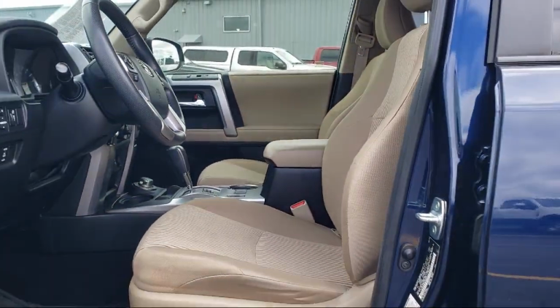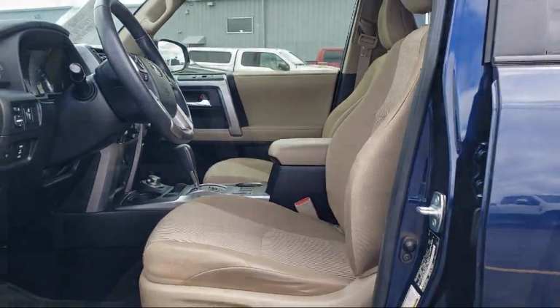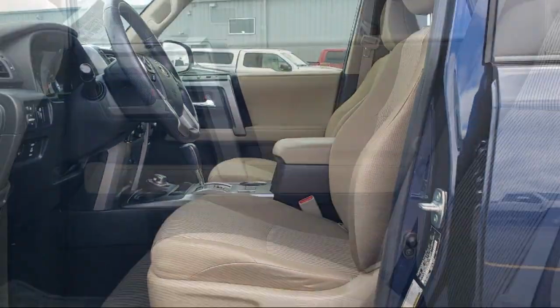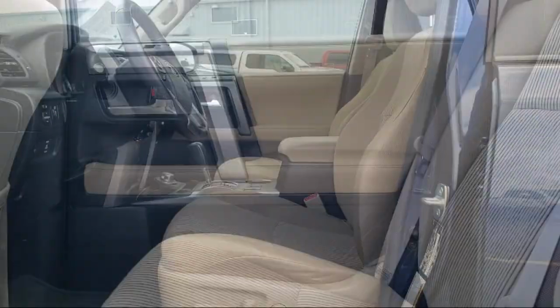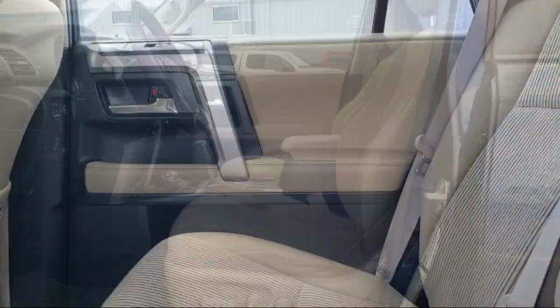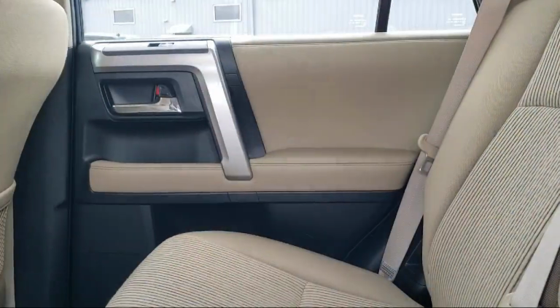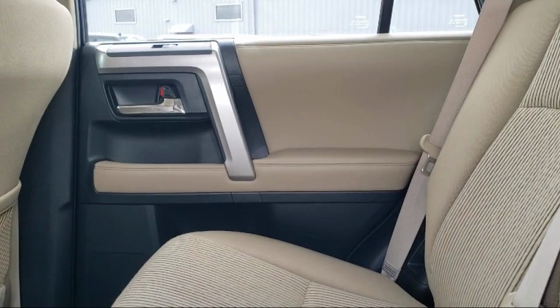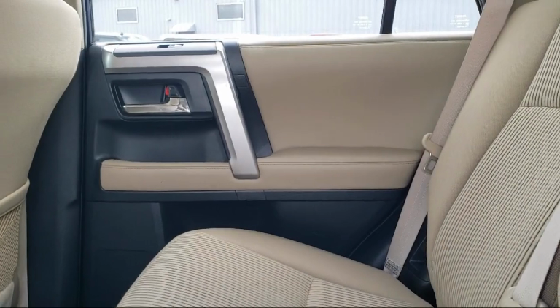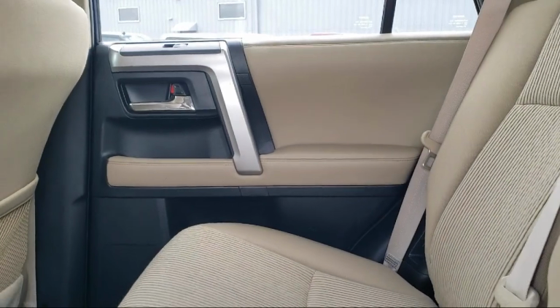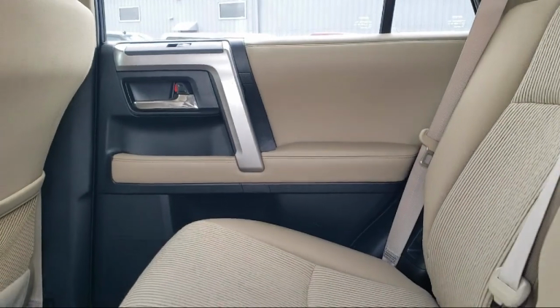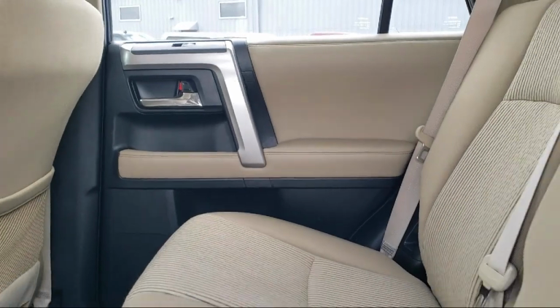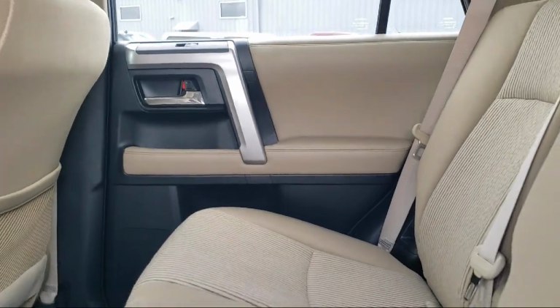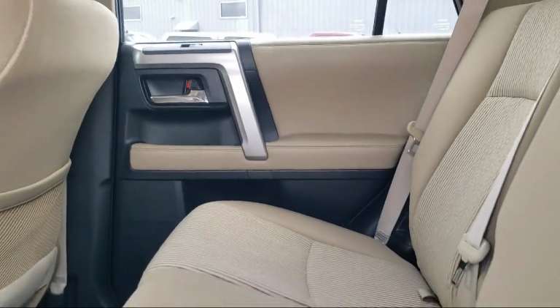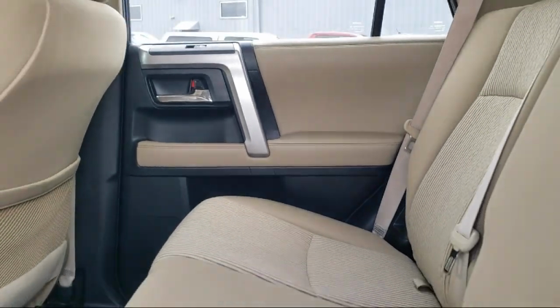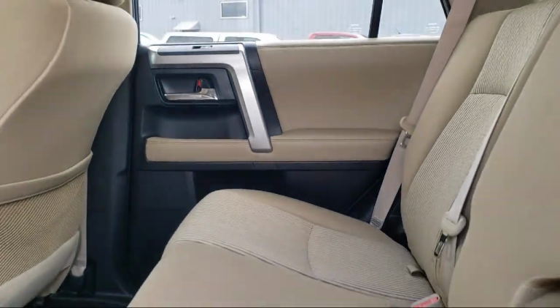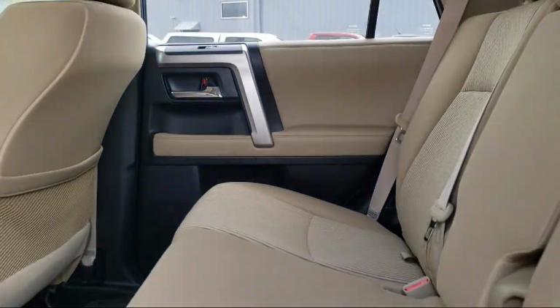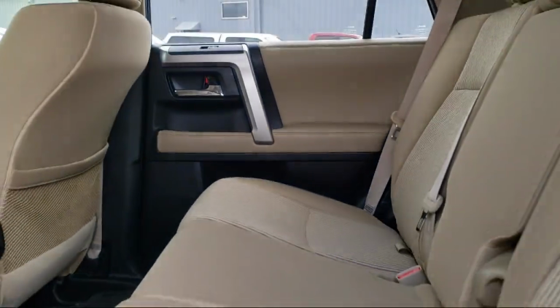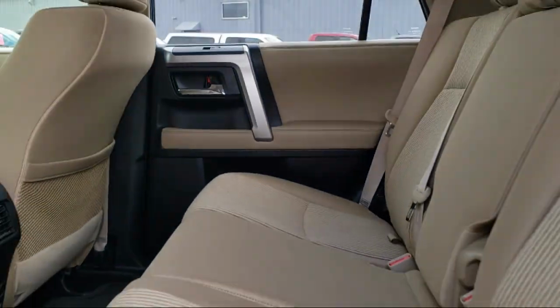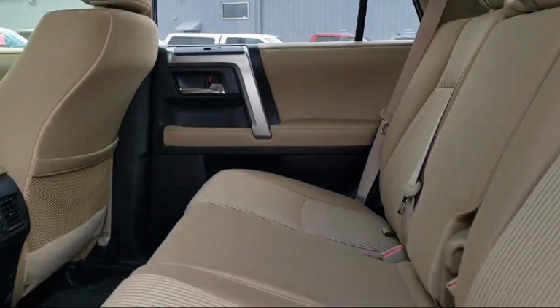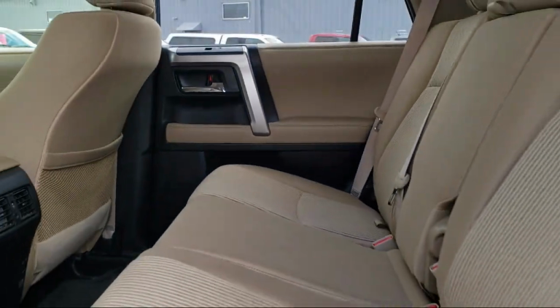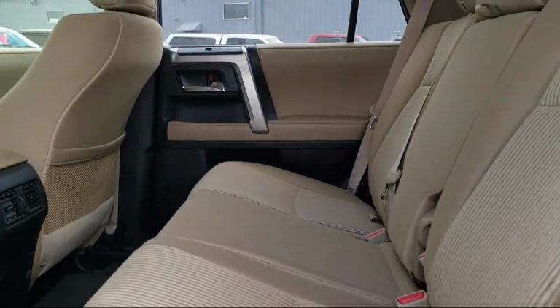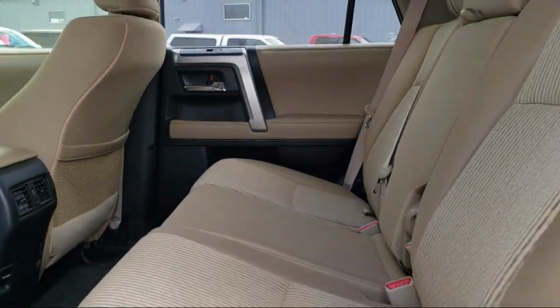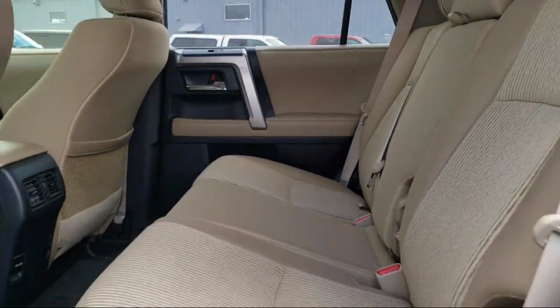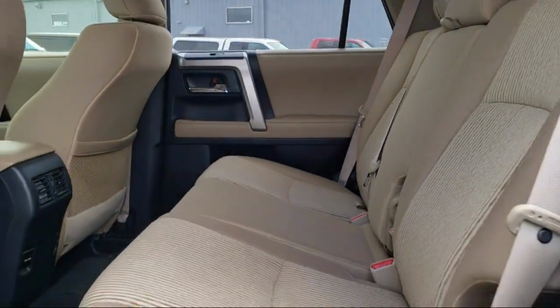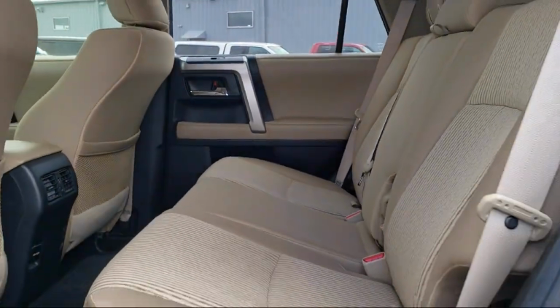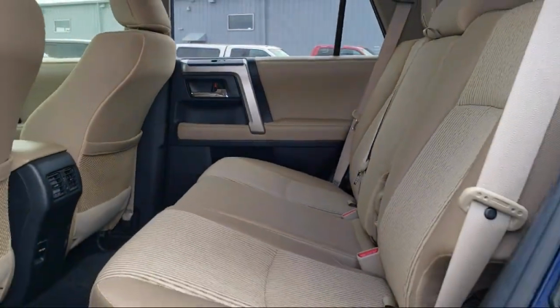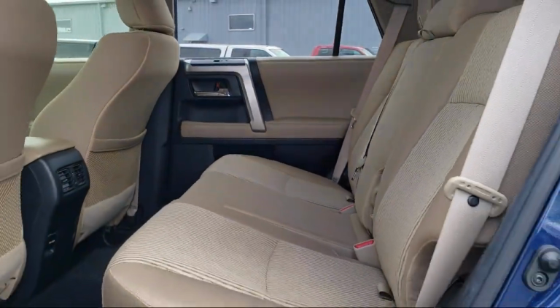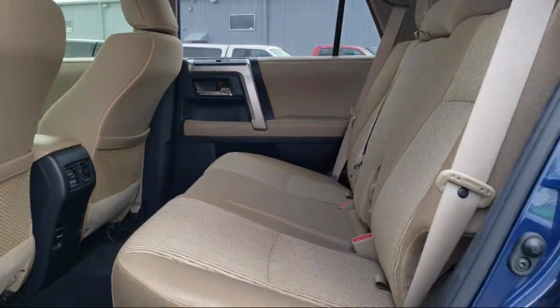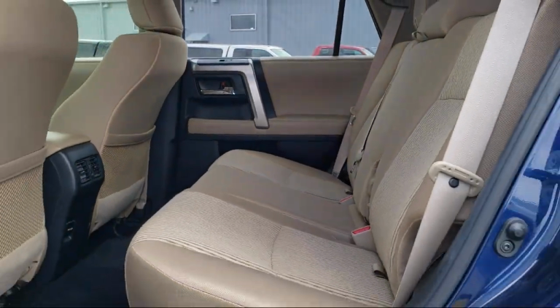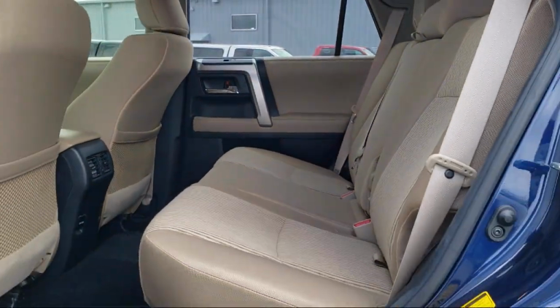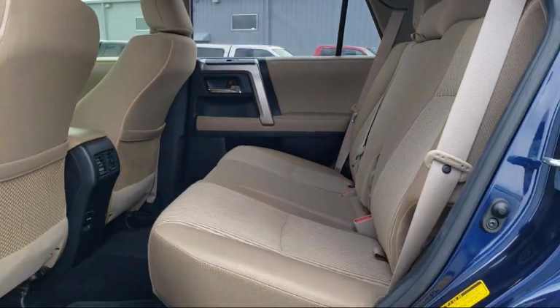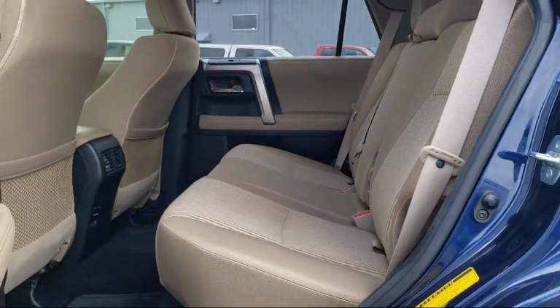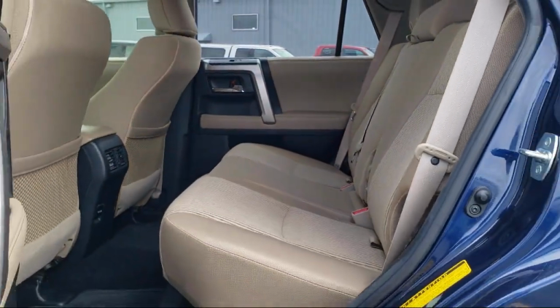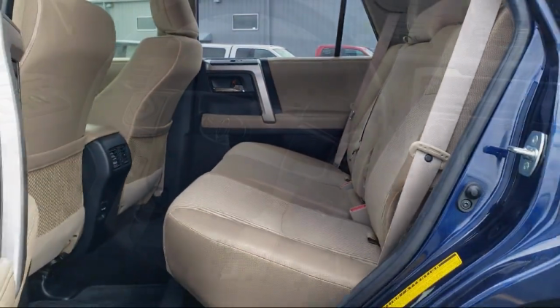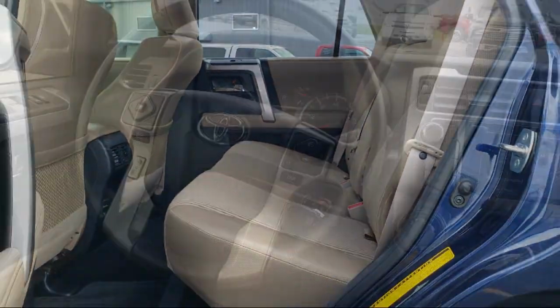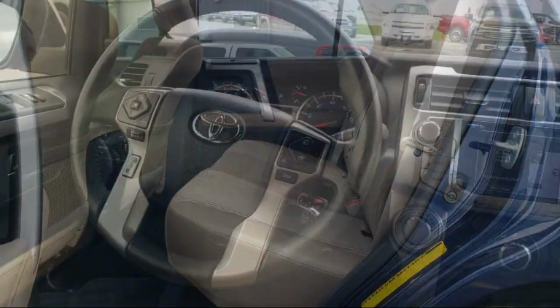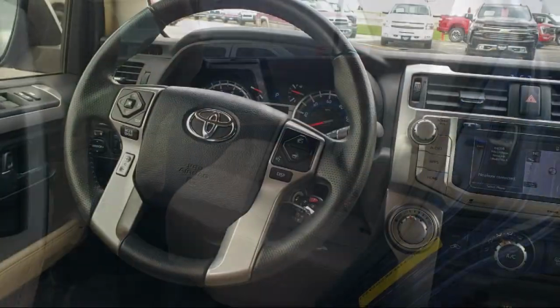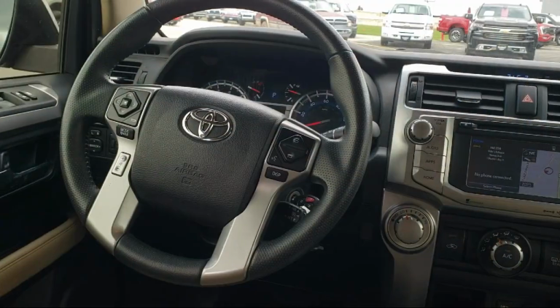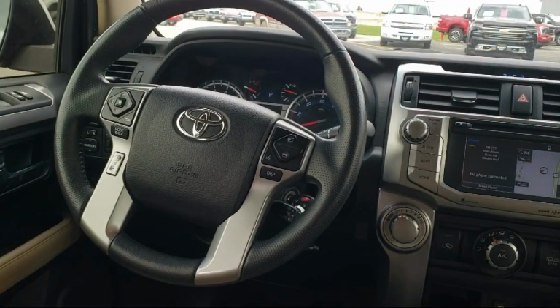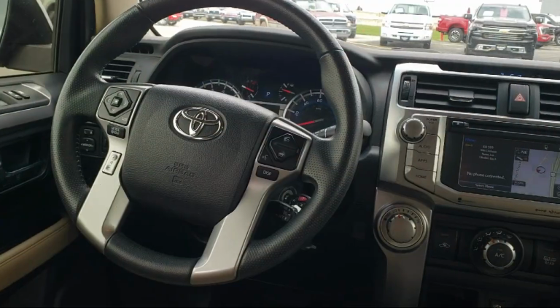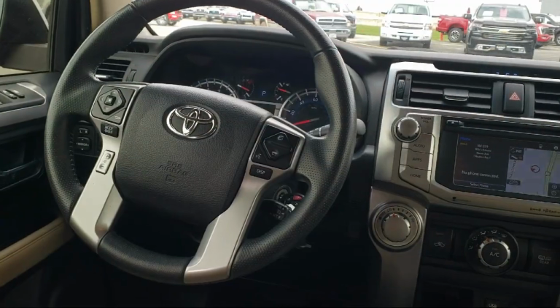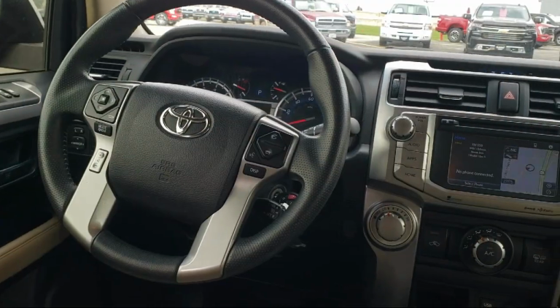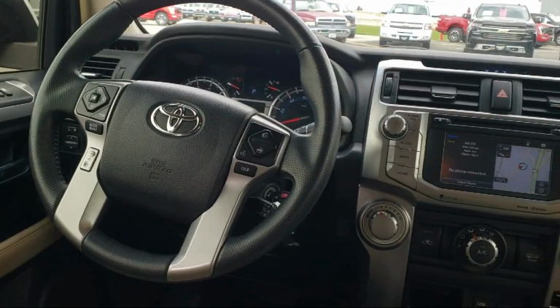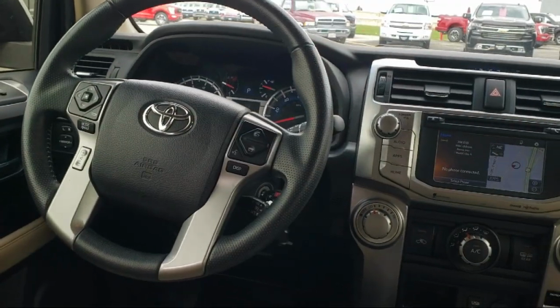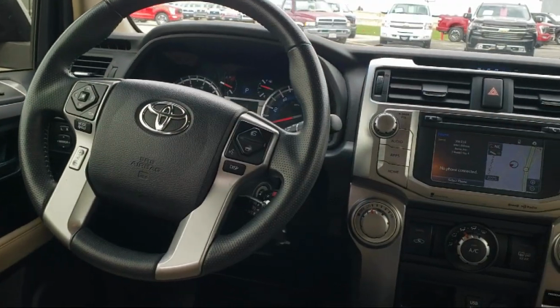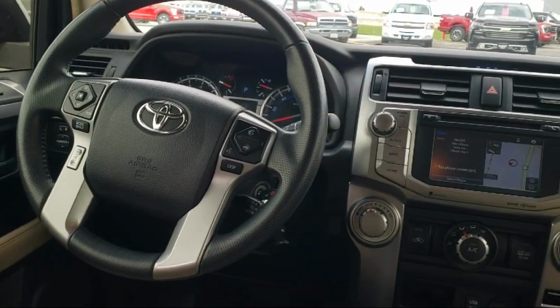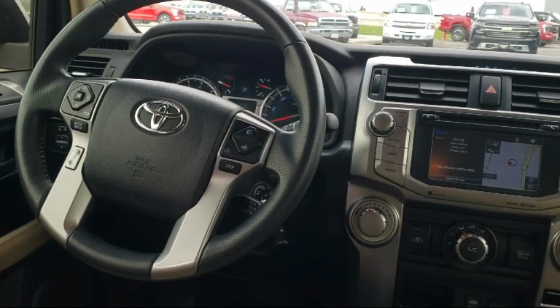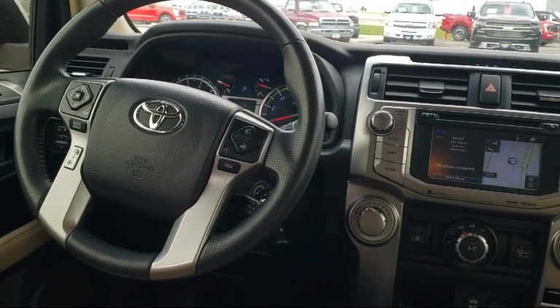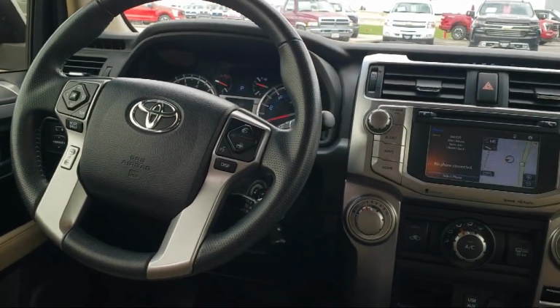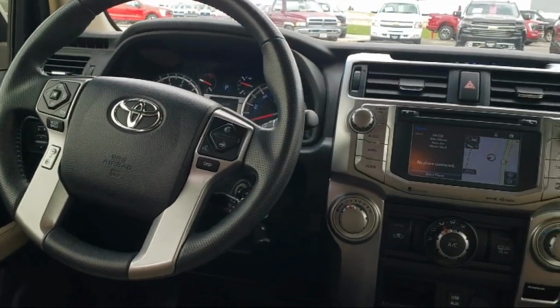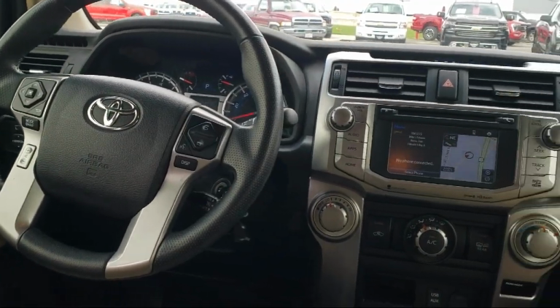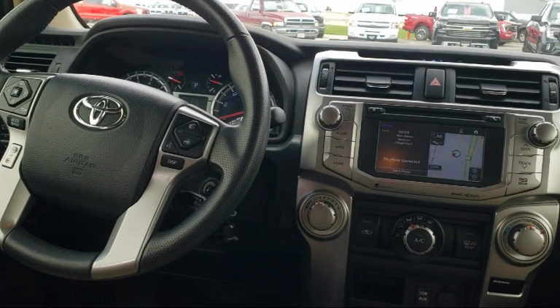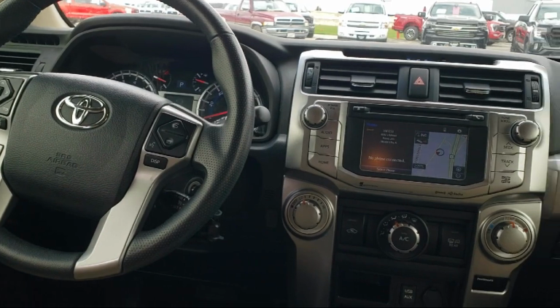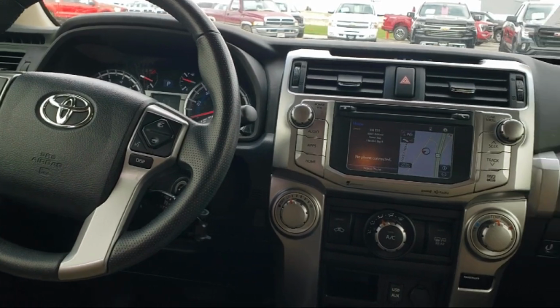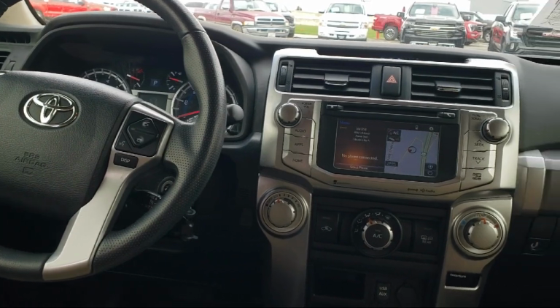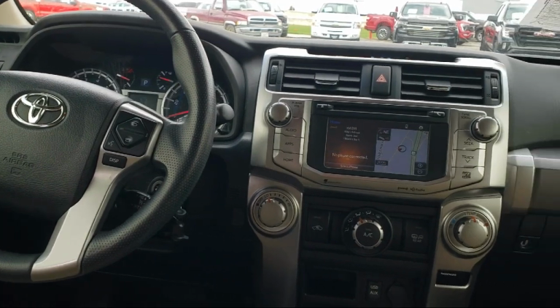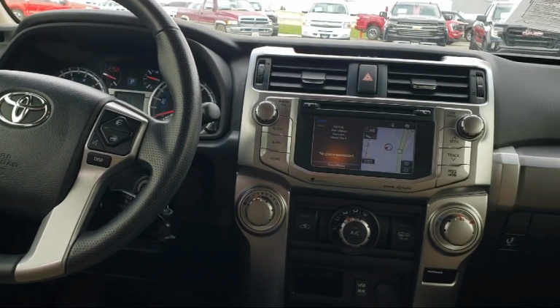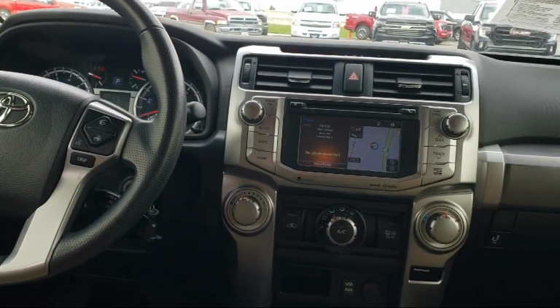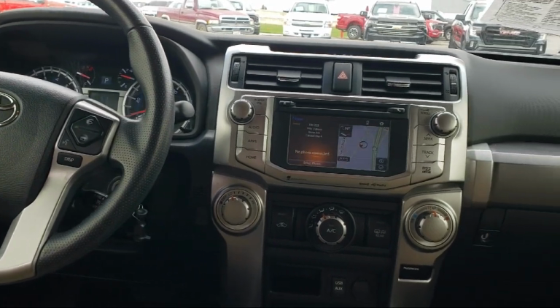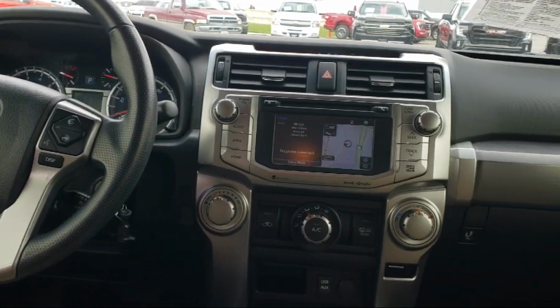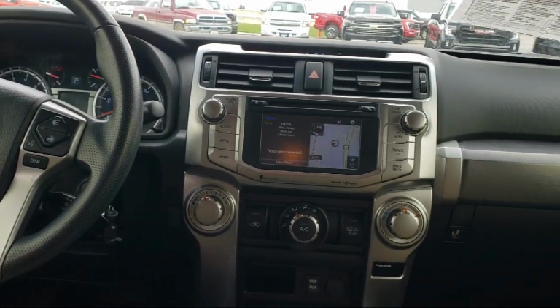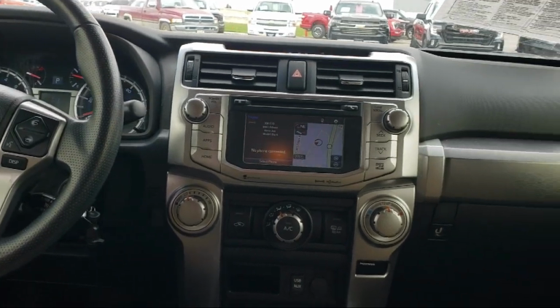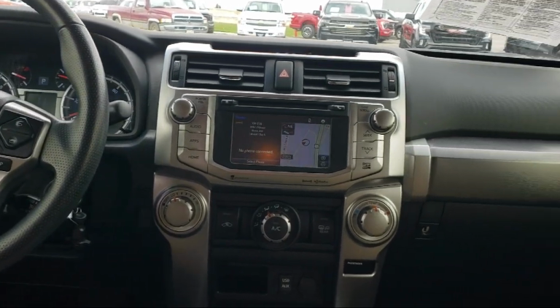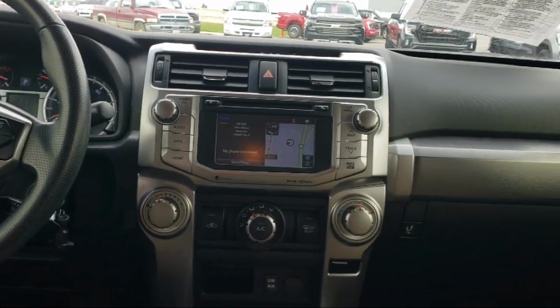Every vehicle goes through our detailed quality inspection before it's made available on the line, so you can buy with confidence here at Summit Ford.